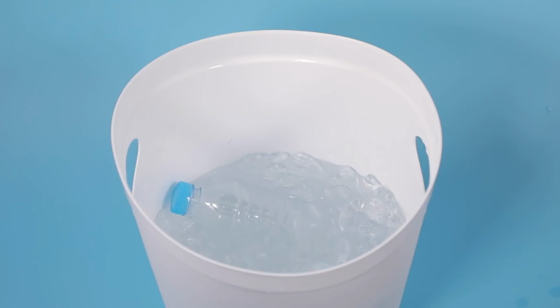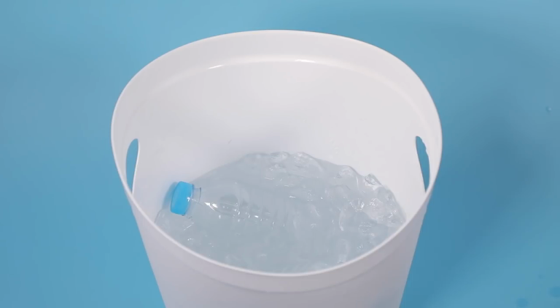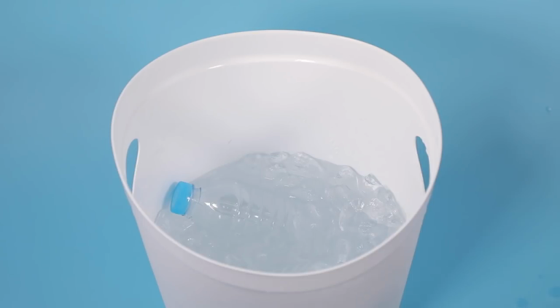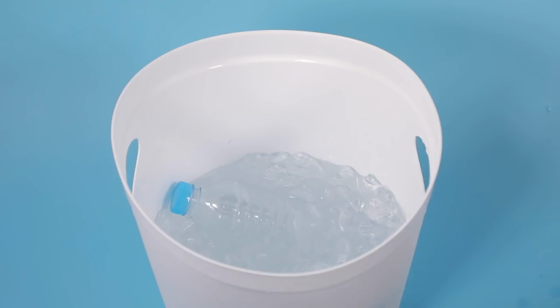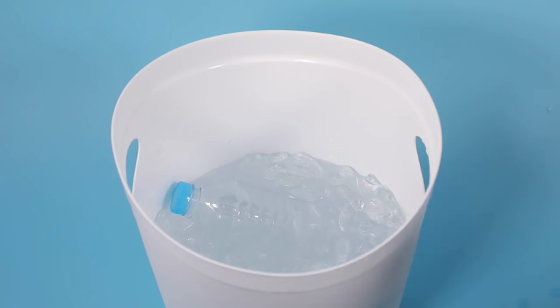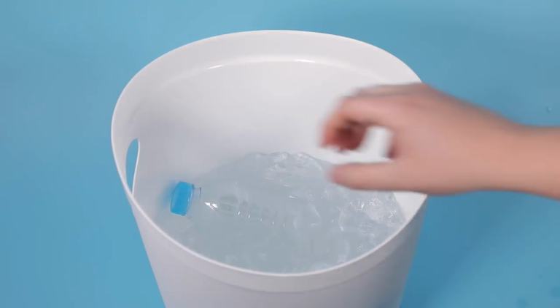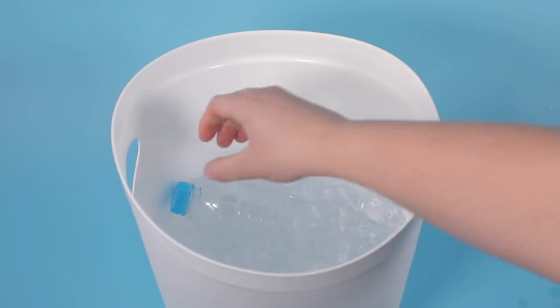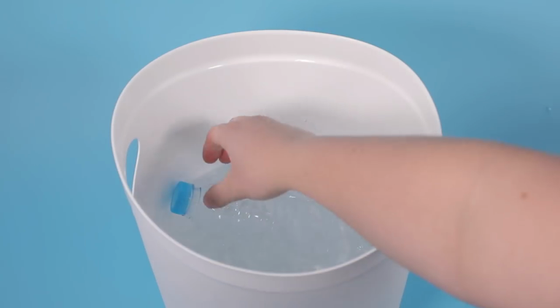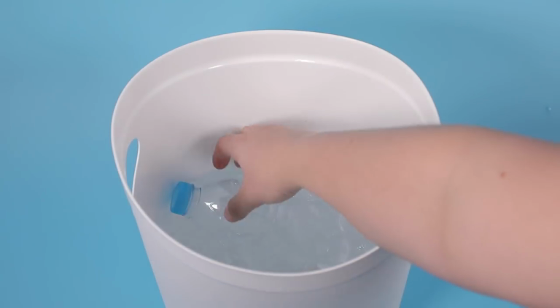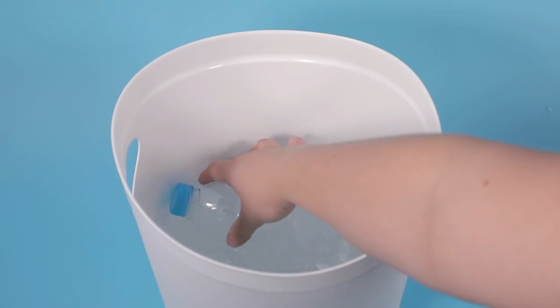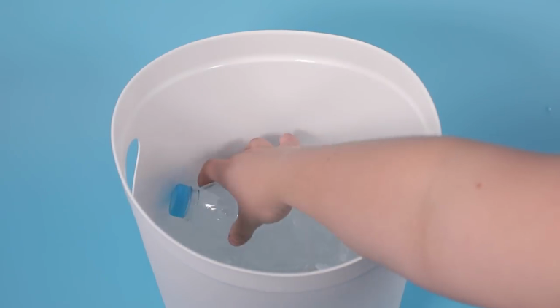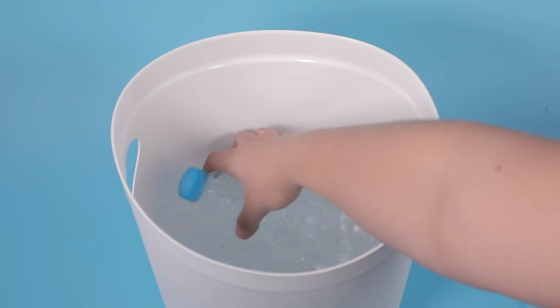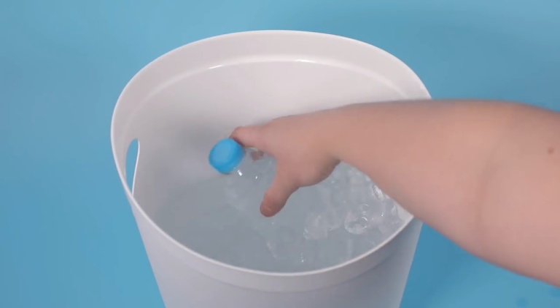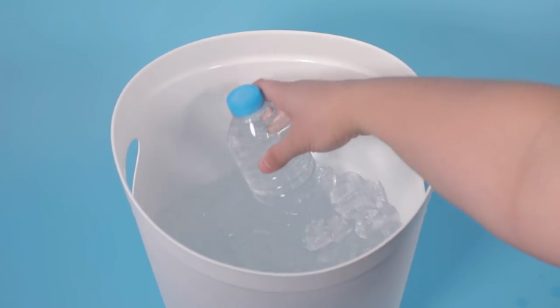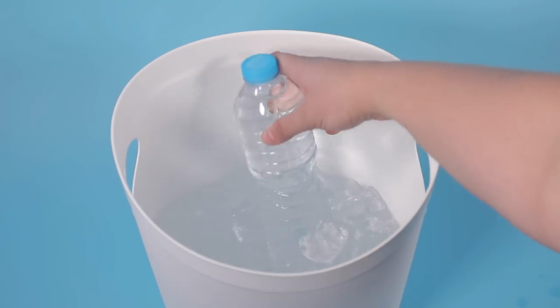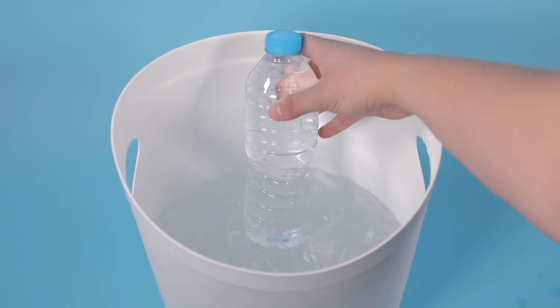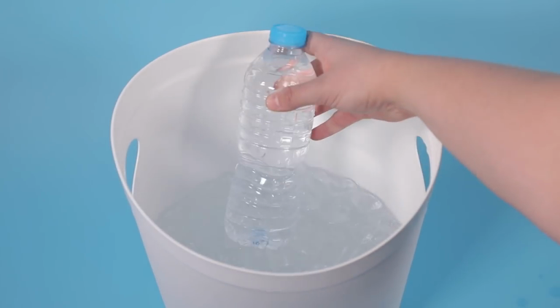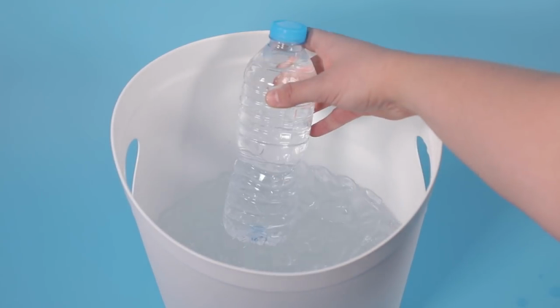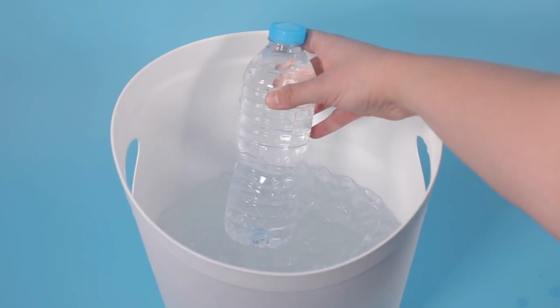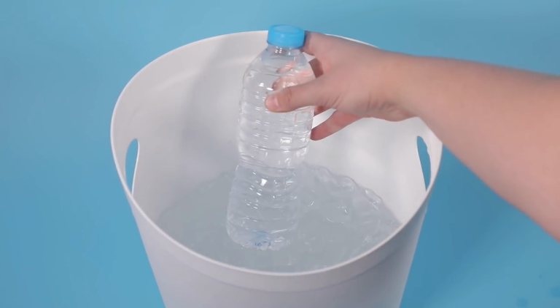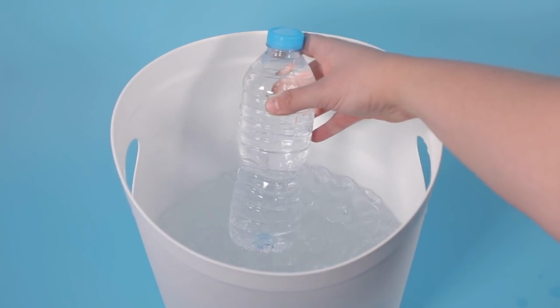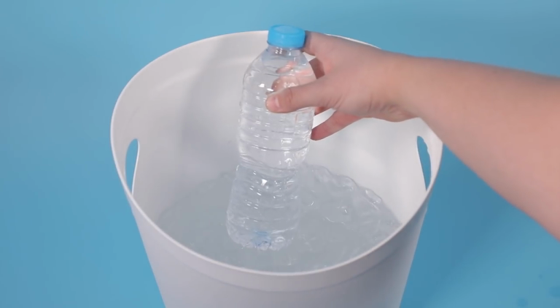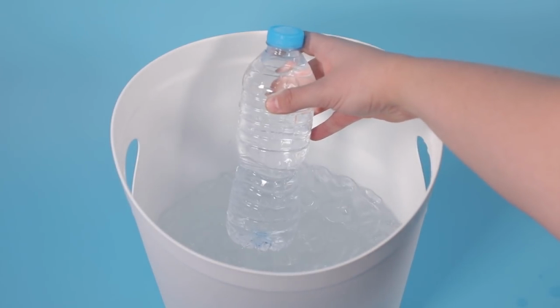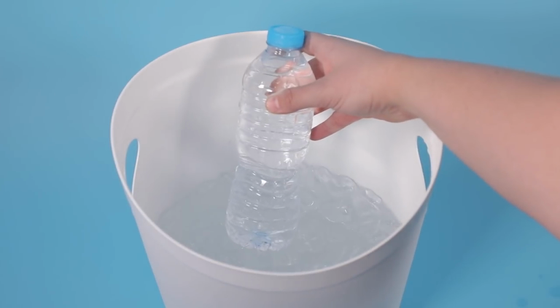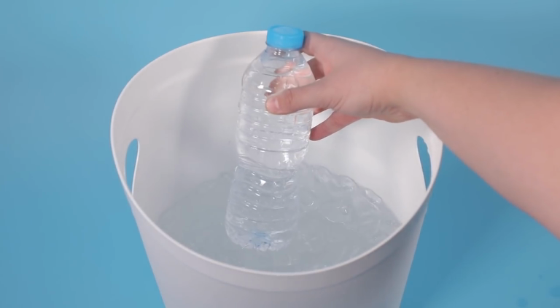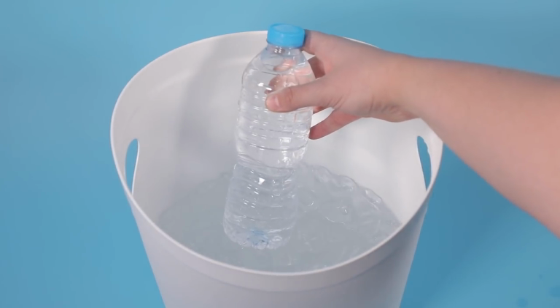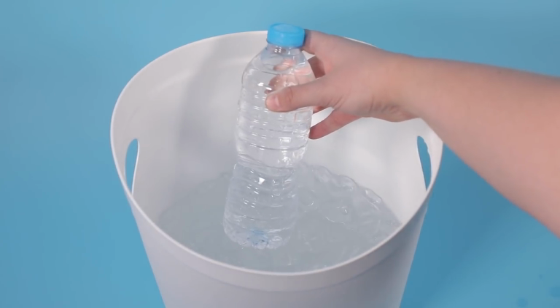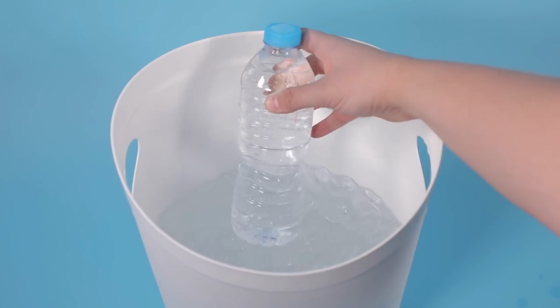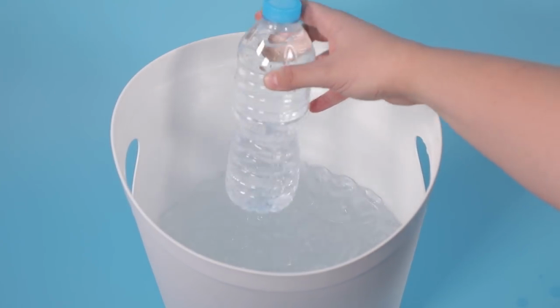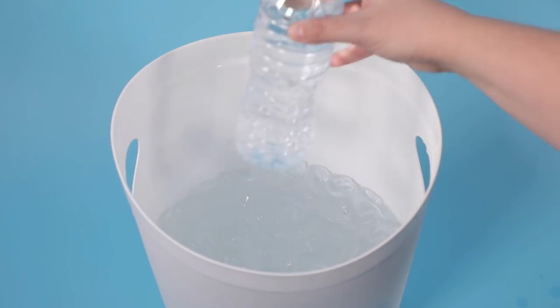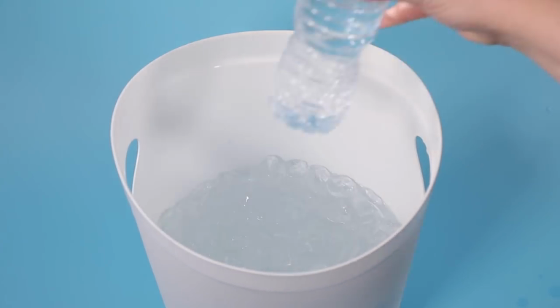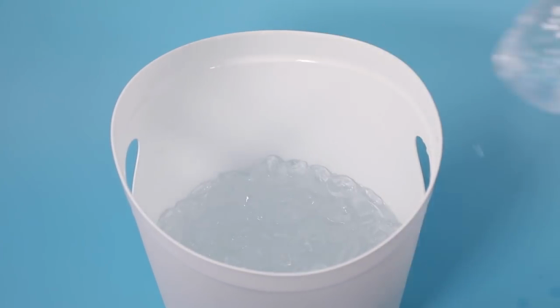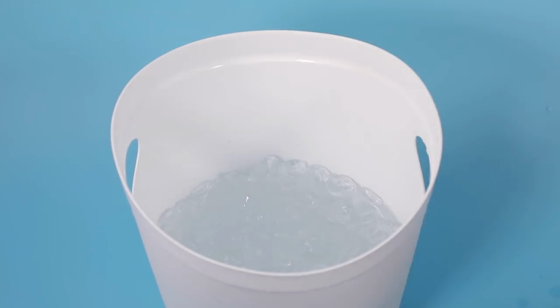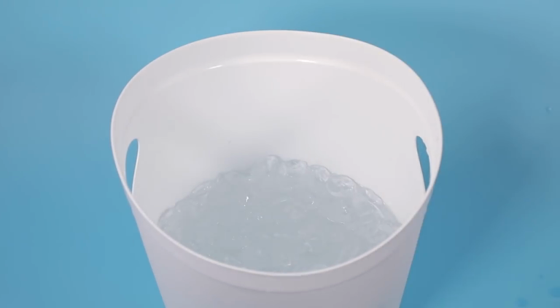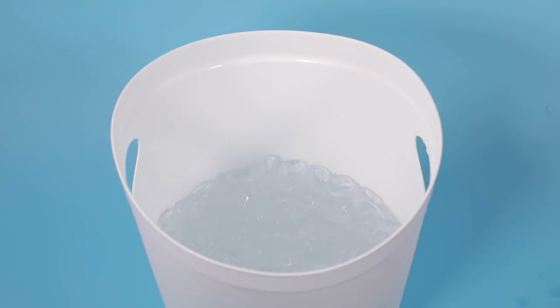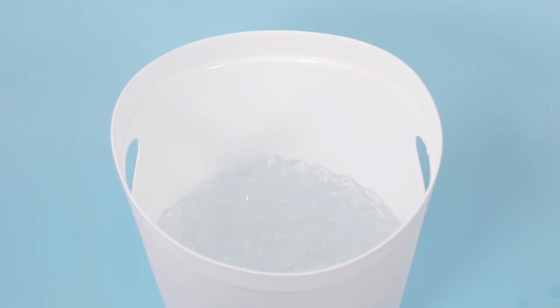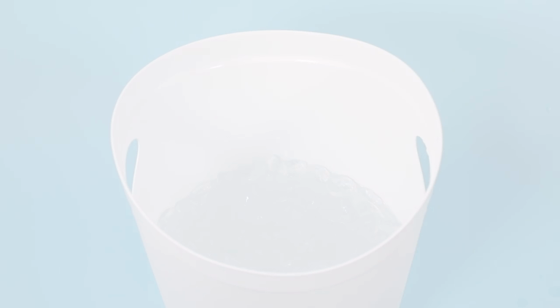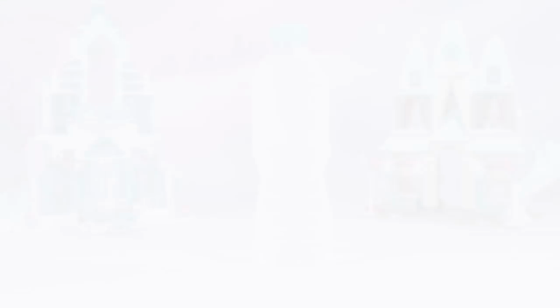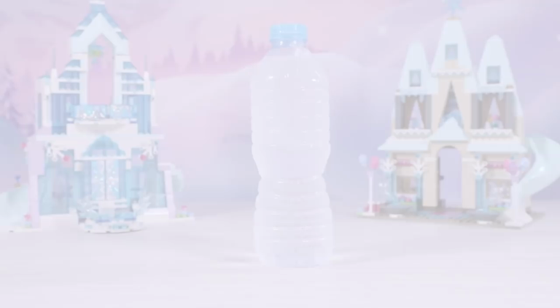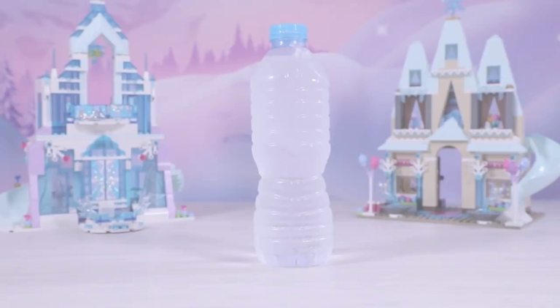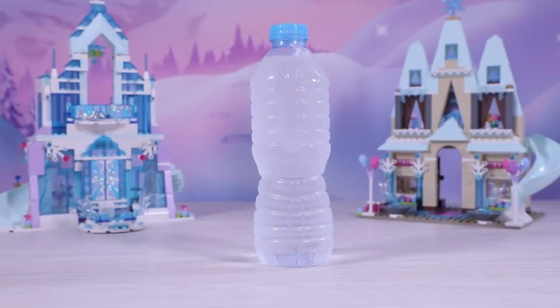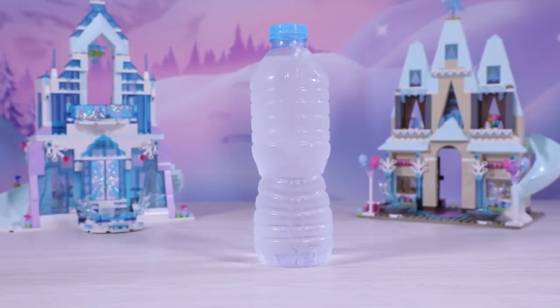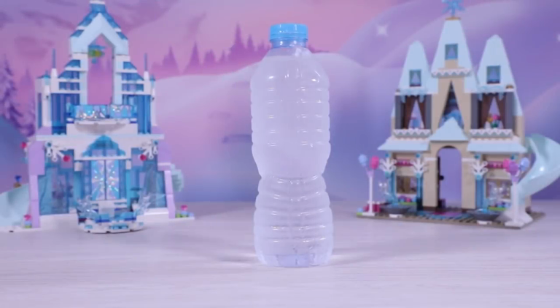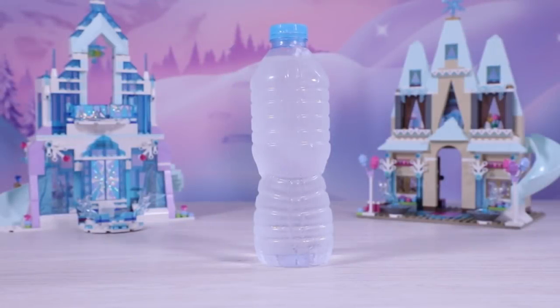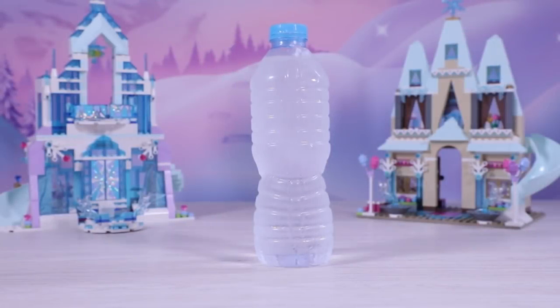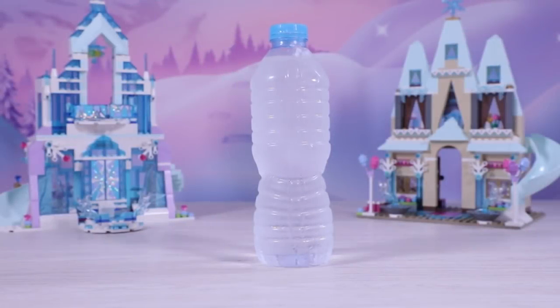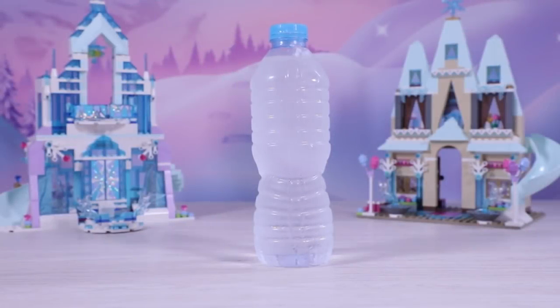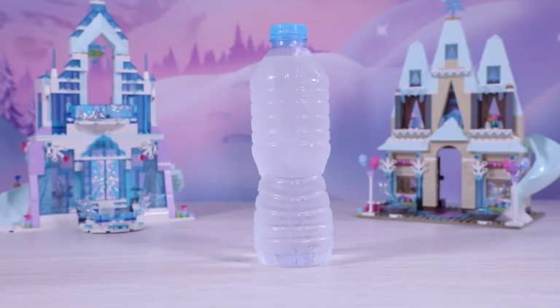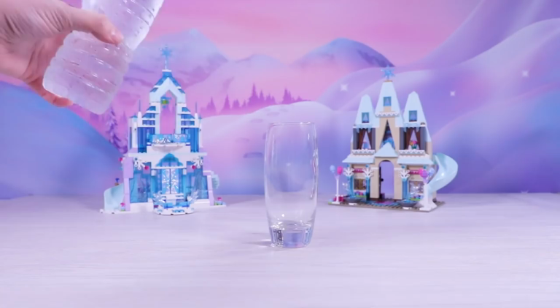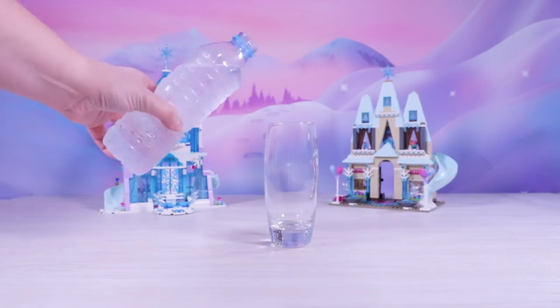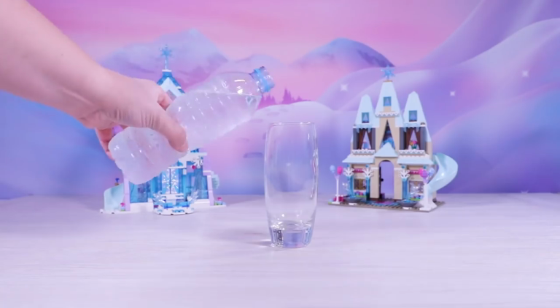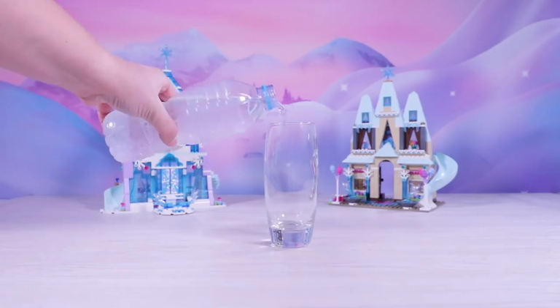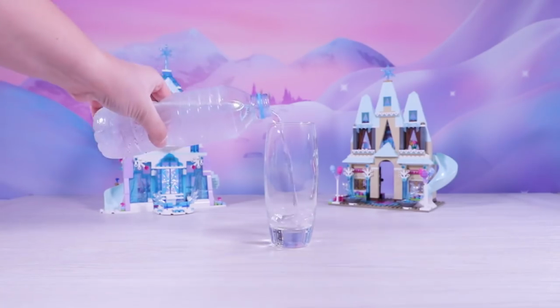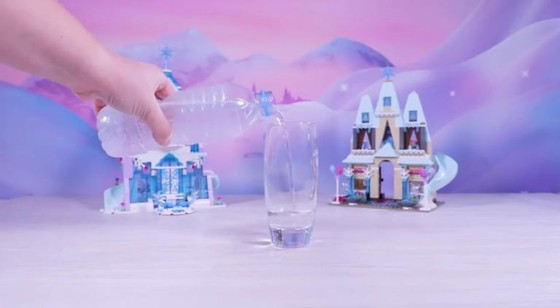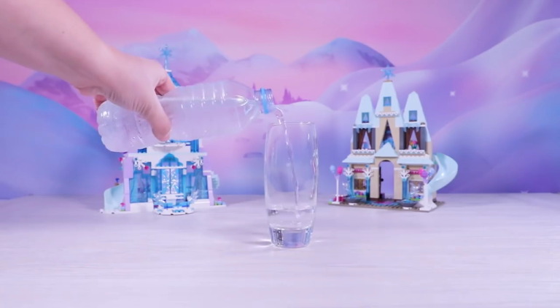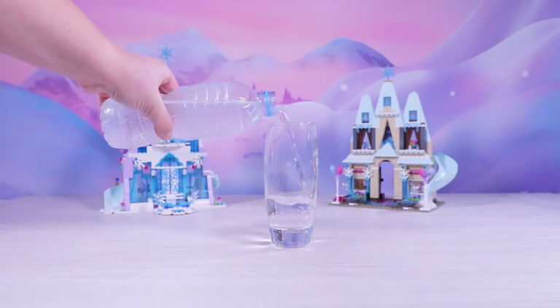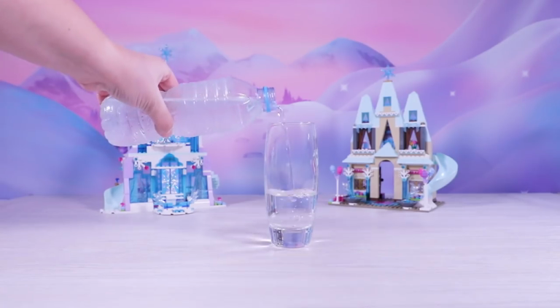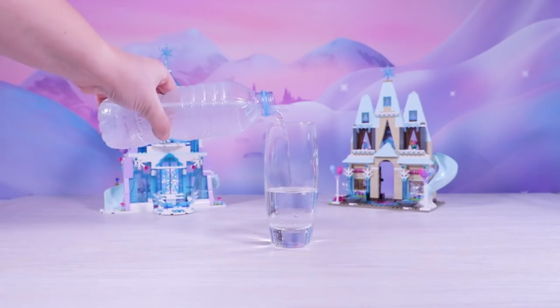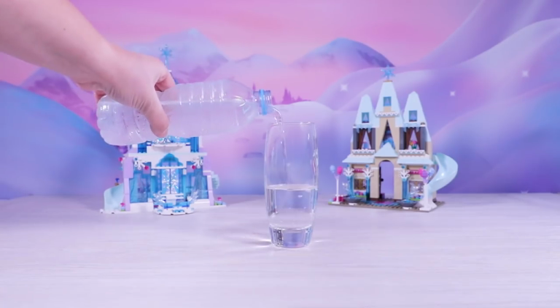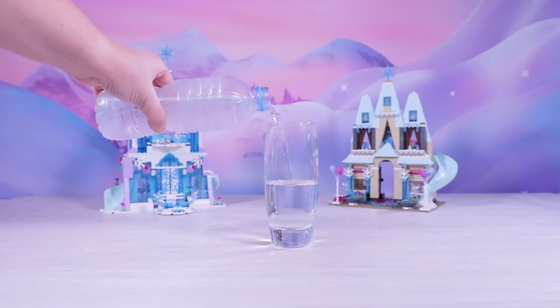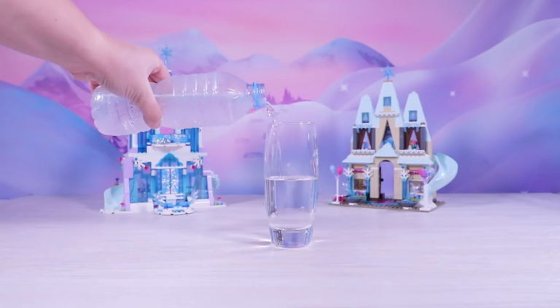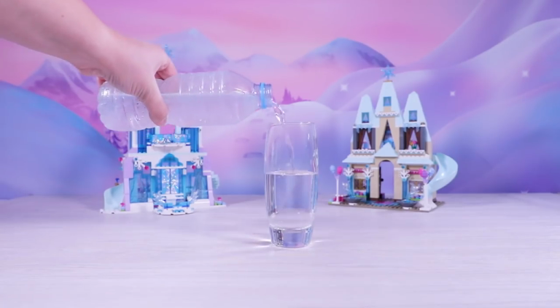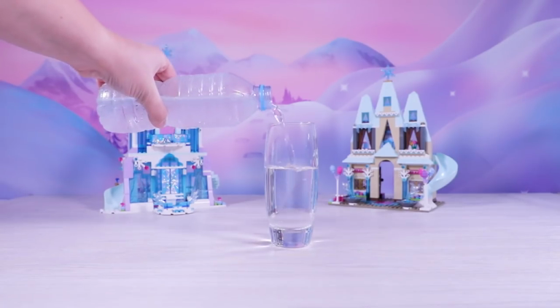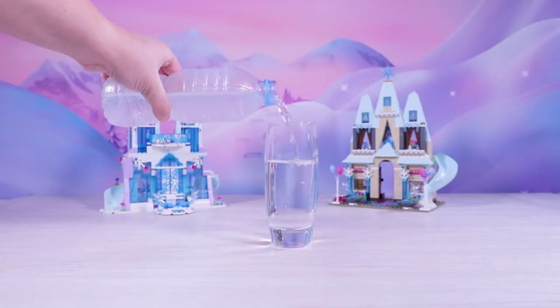After 30 minutes, remove the bottle as carefully and gently as you can. Then, pour the water into a glass.